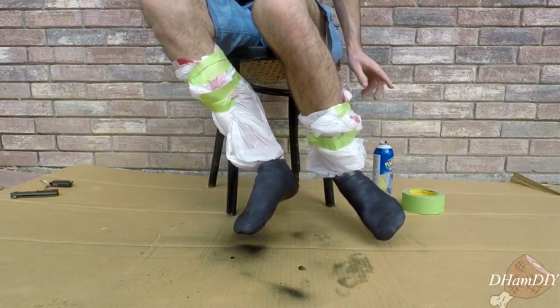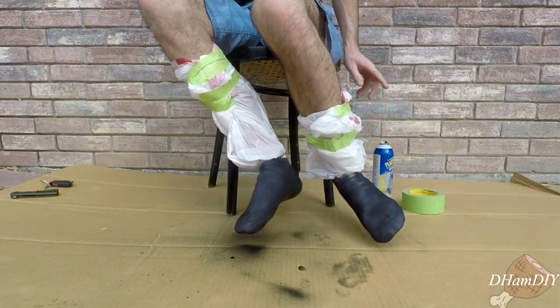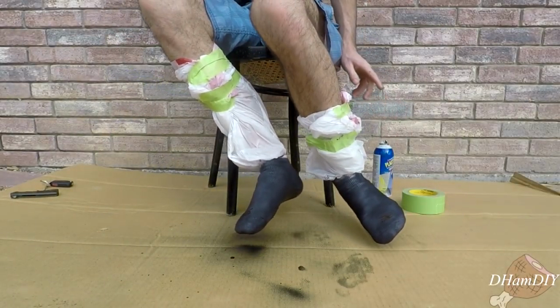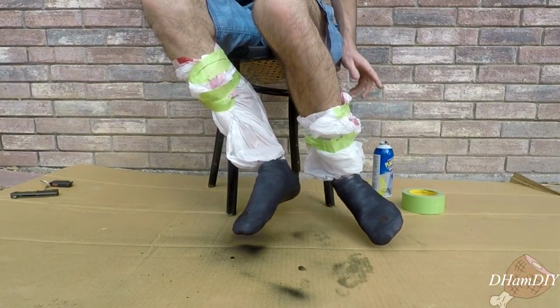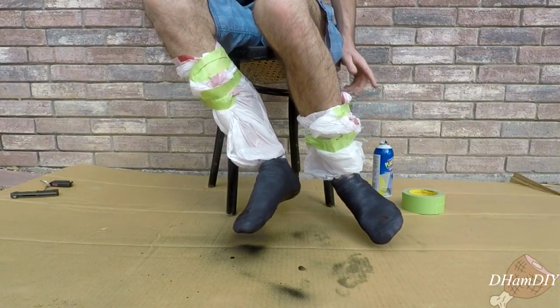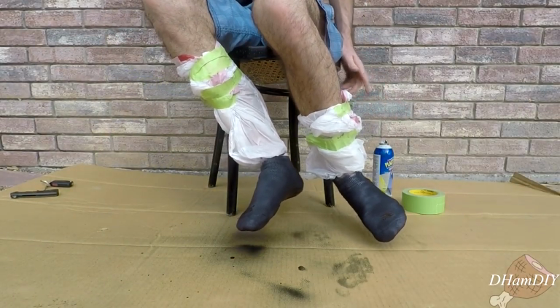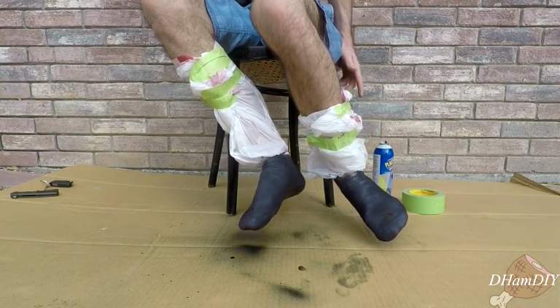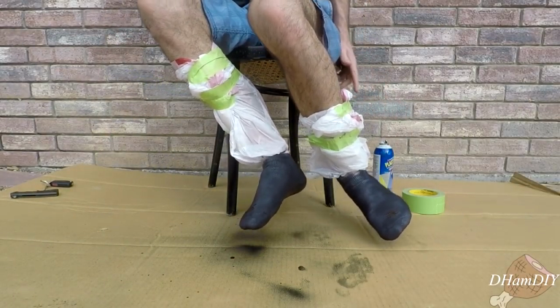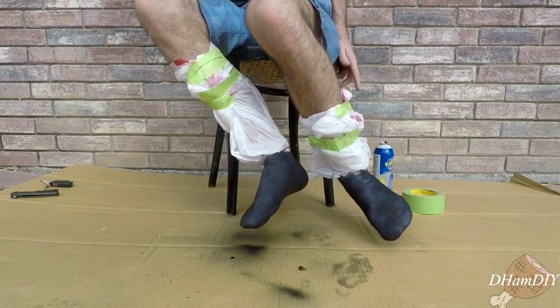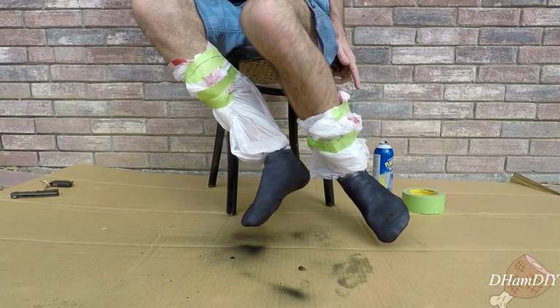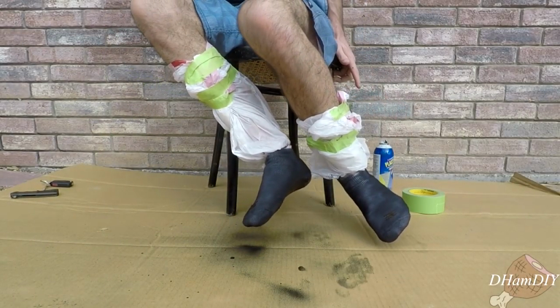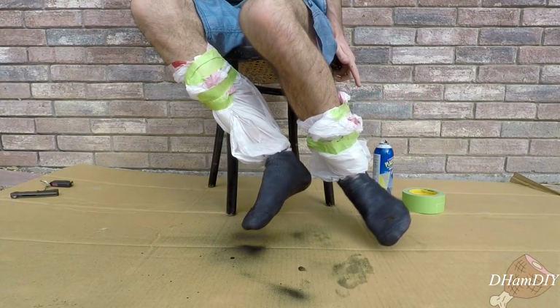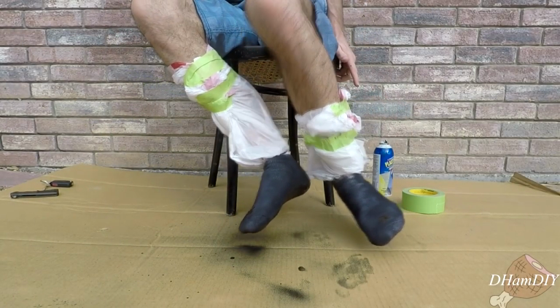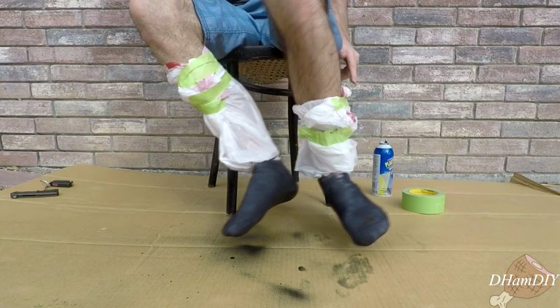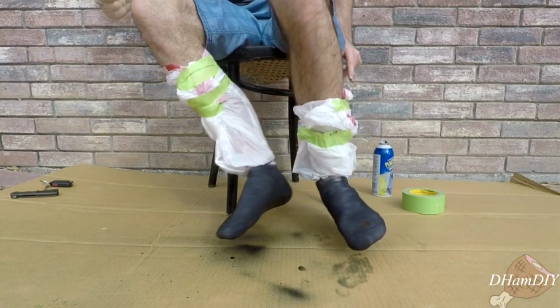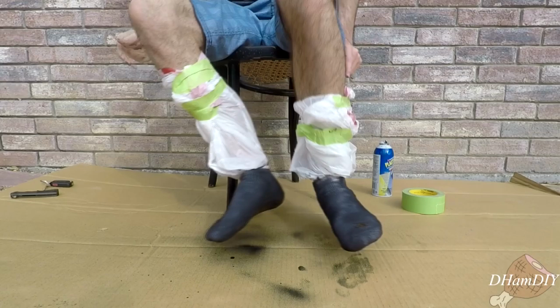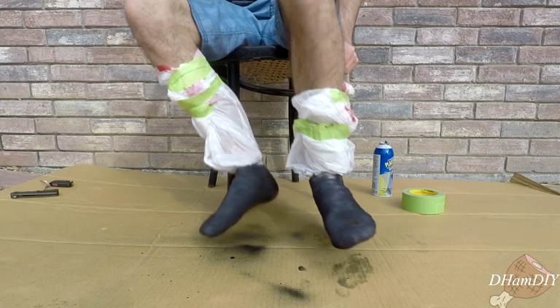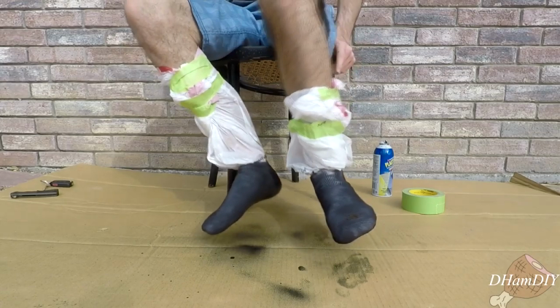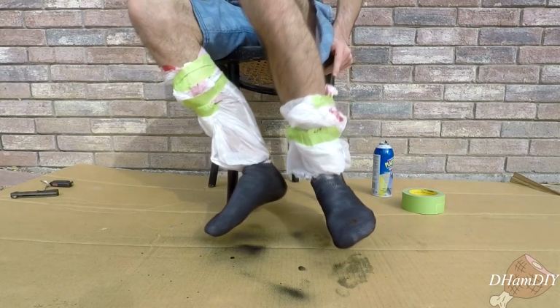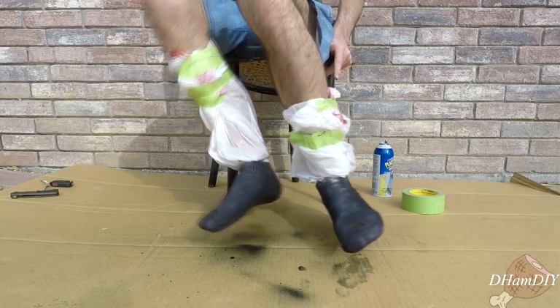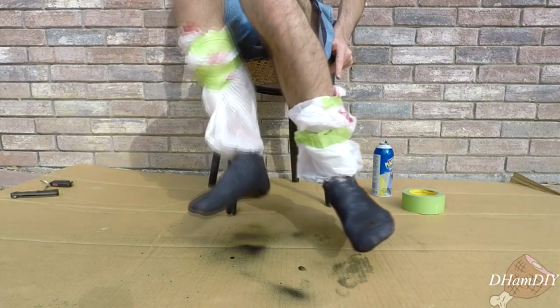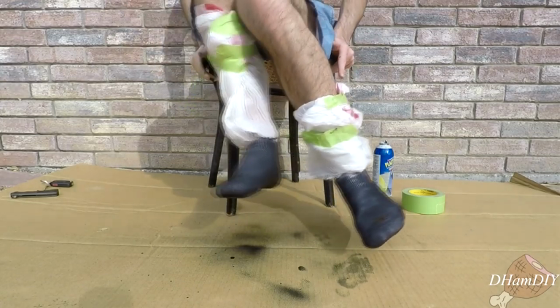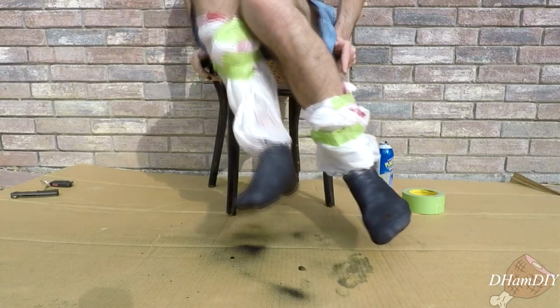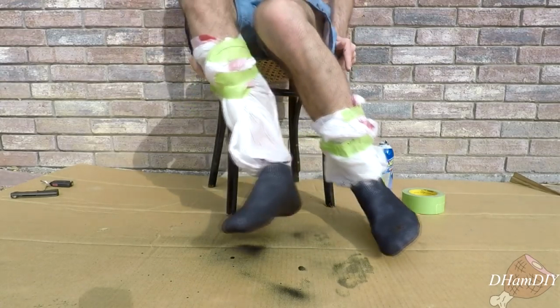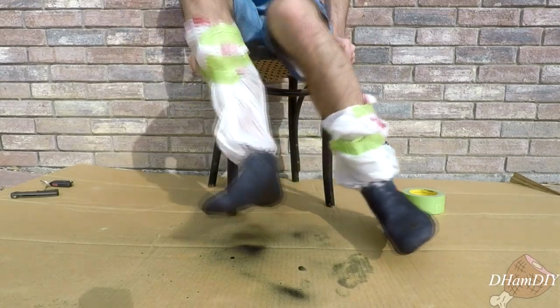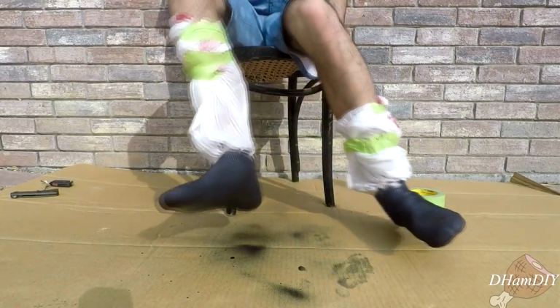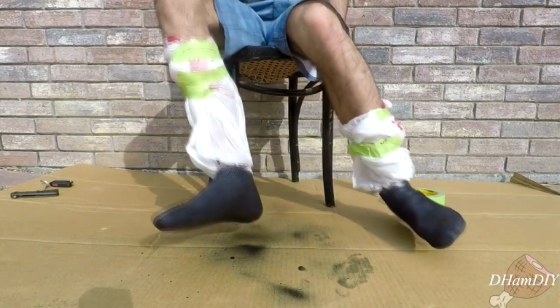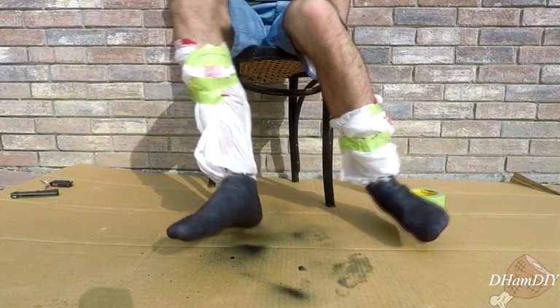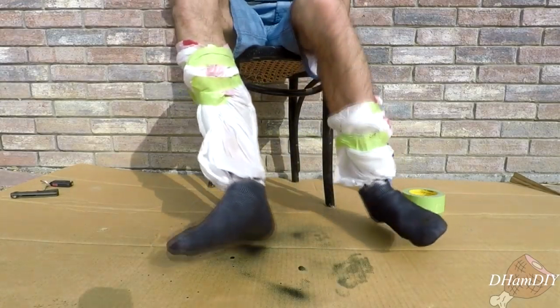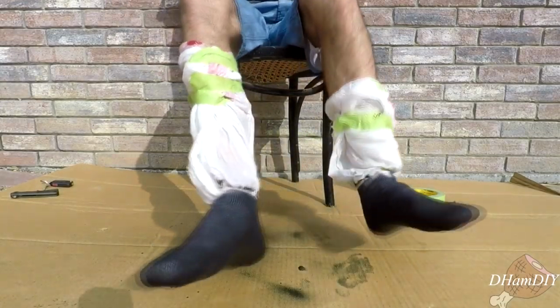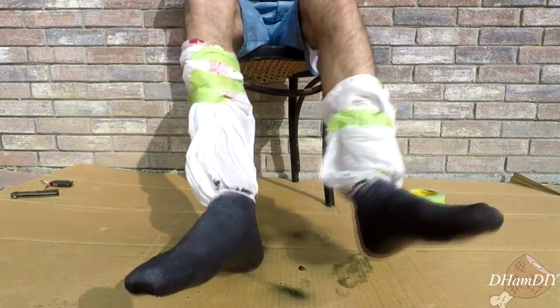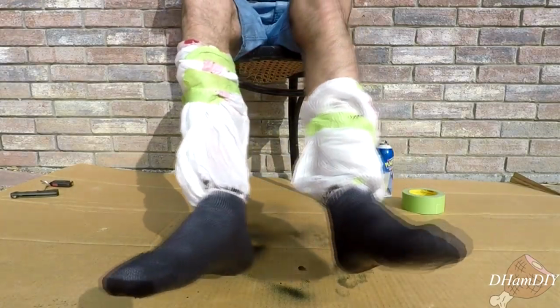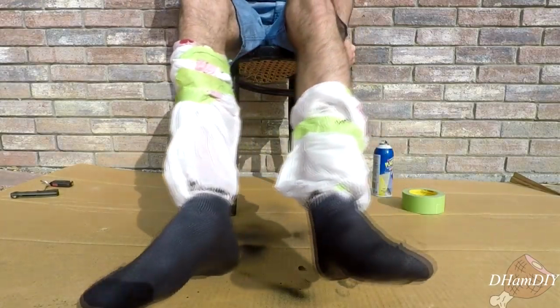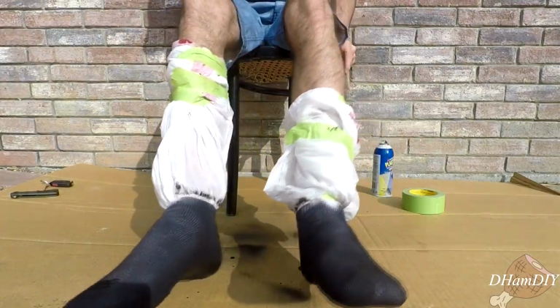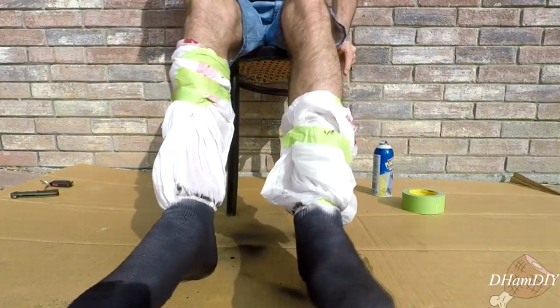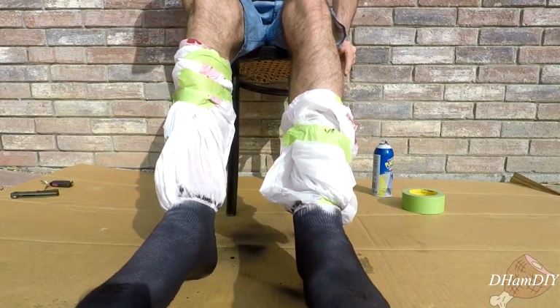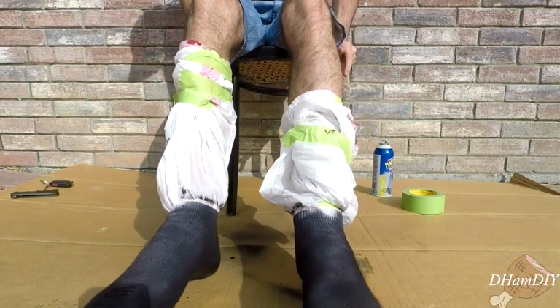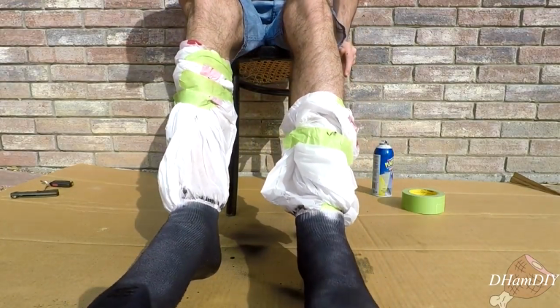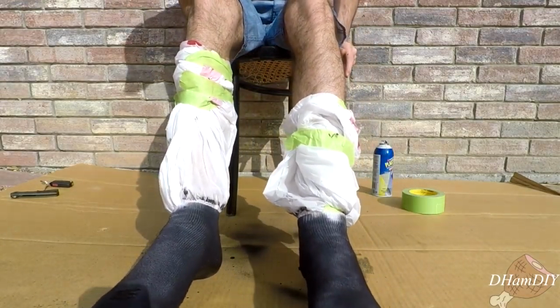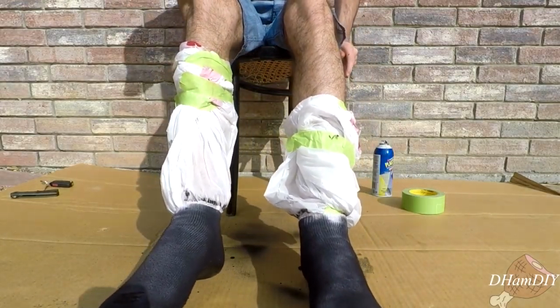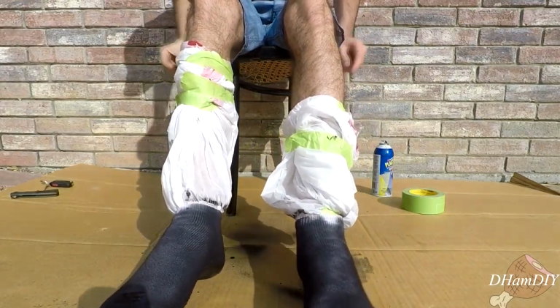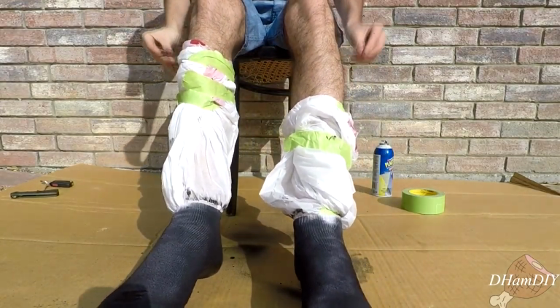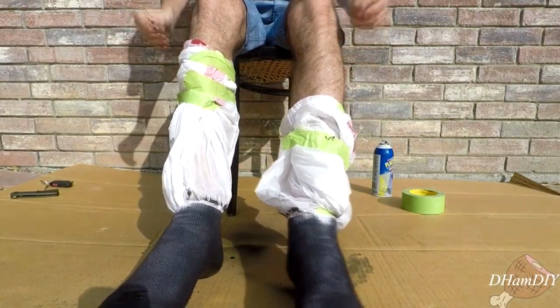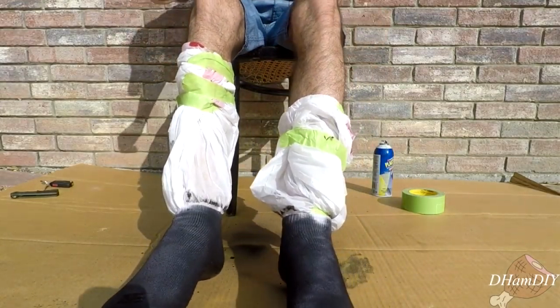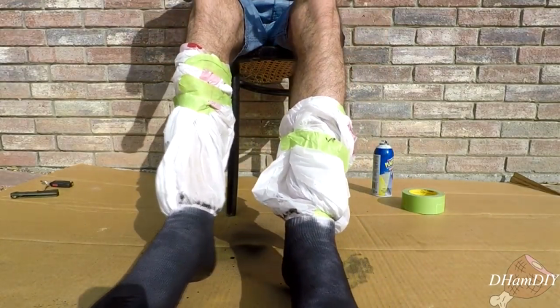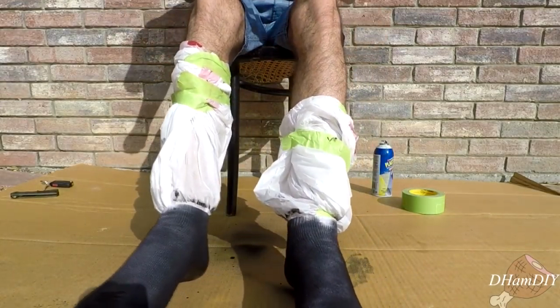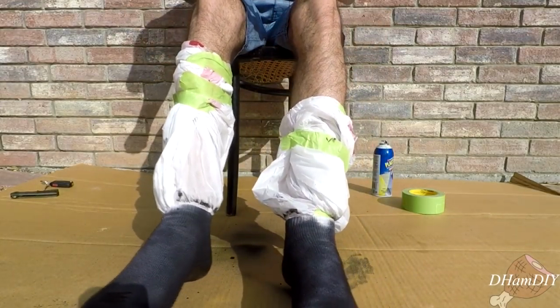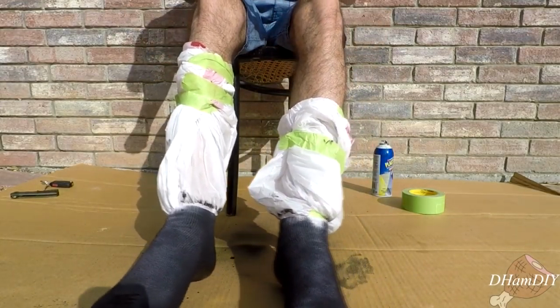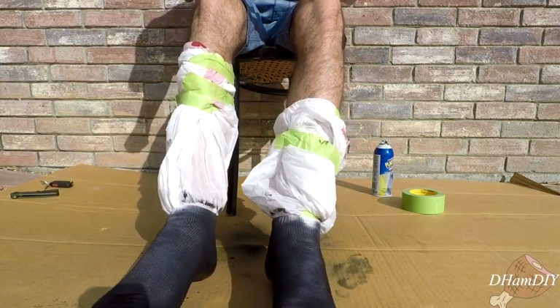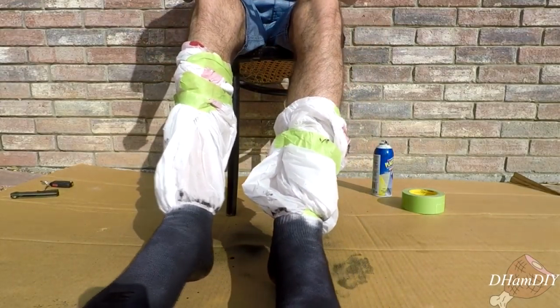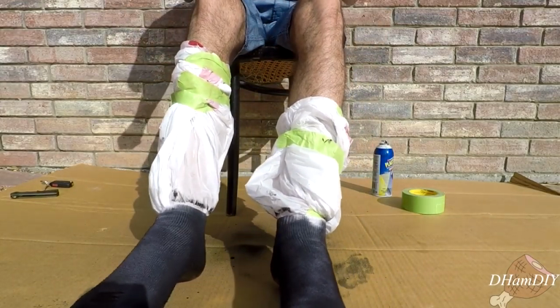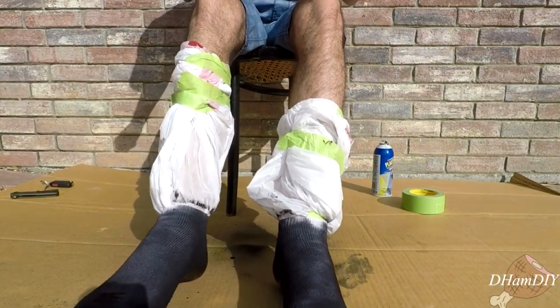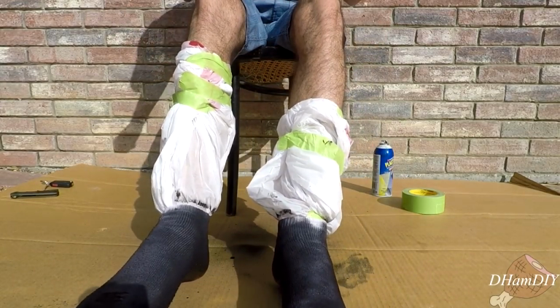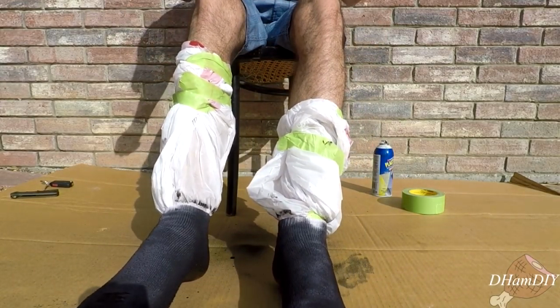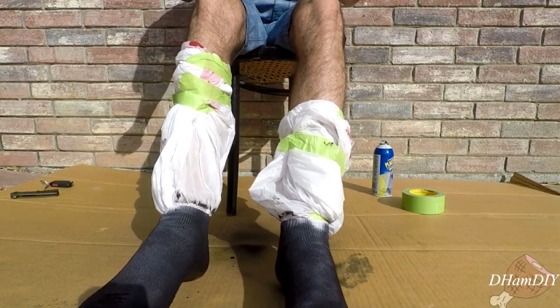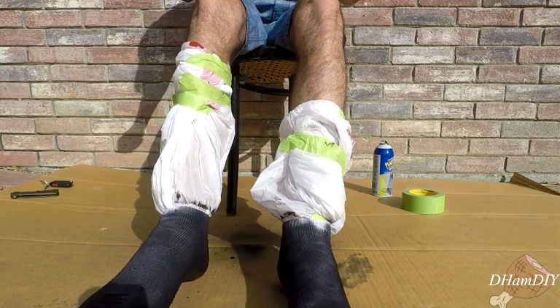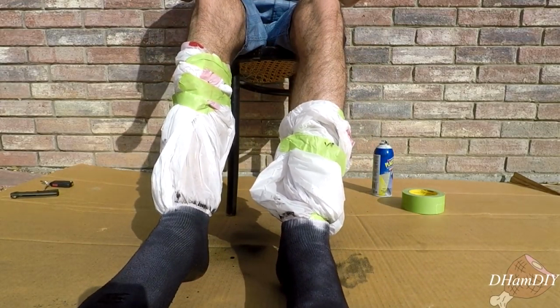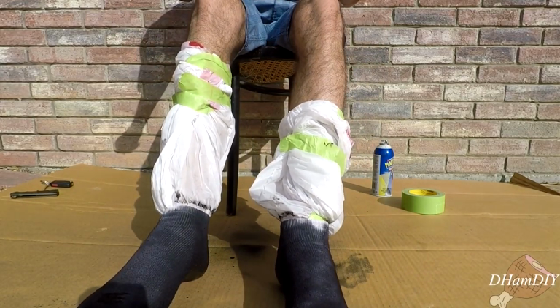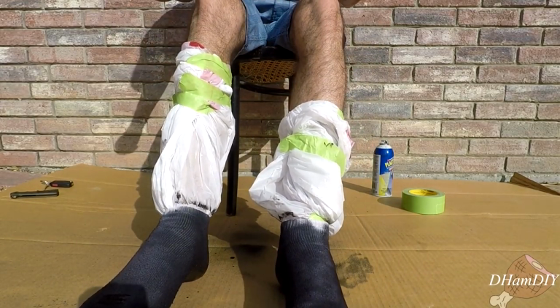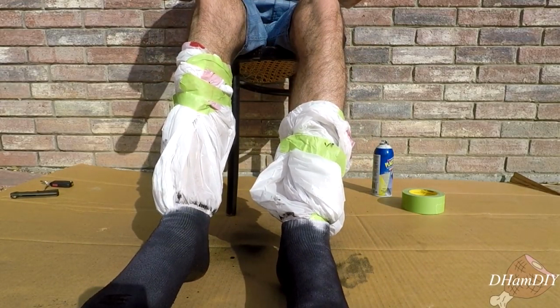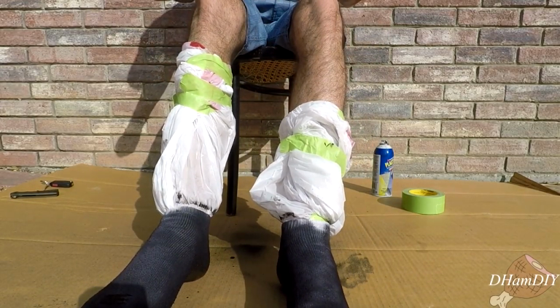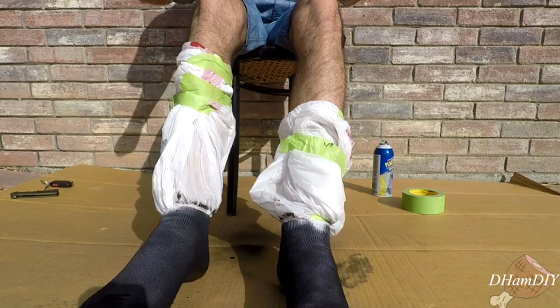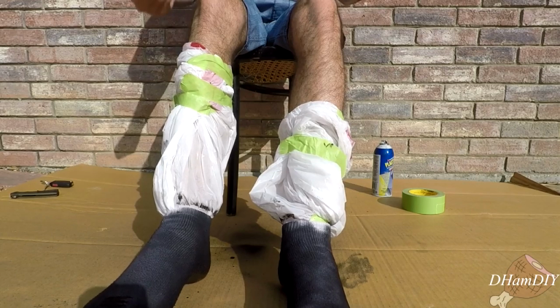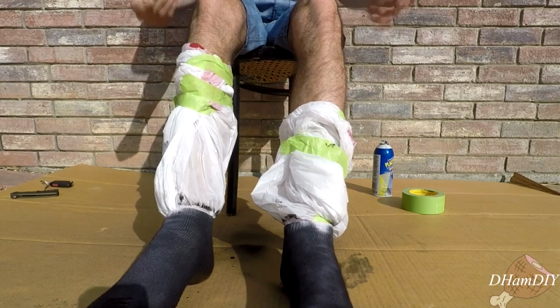So we're done adding our second layer. Now we're going to let them dry a little bit, take them off, and patch up any of the remaining spots.